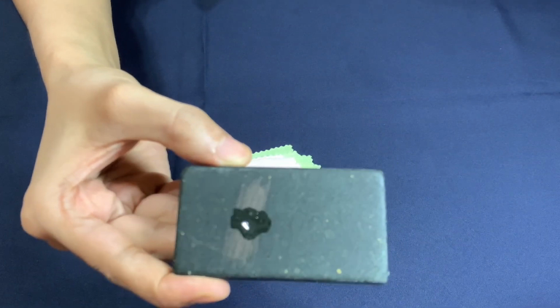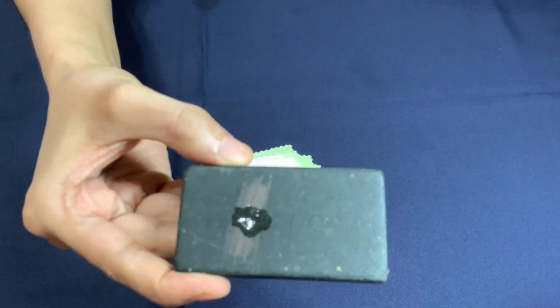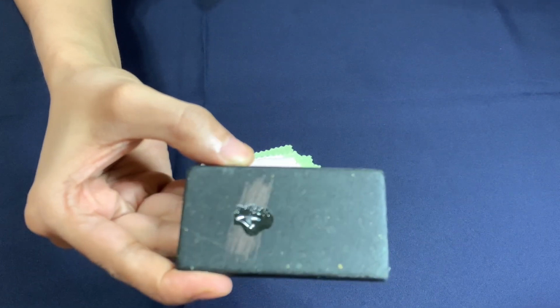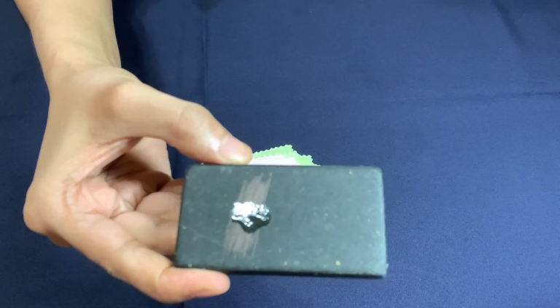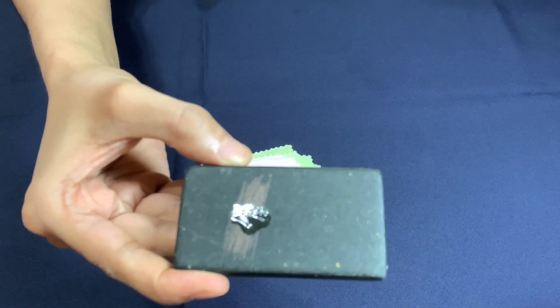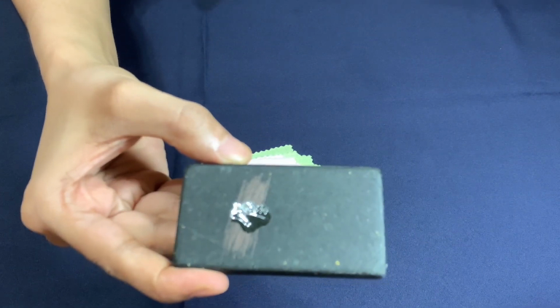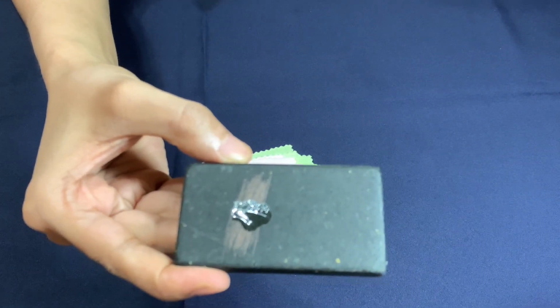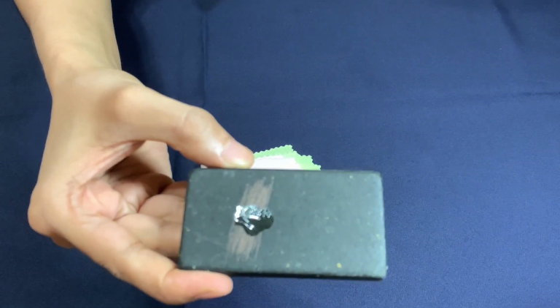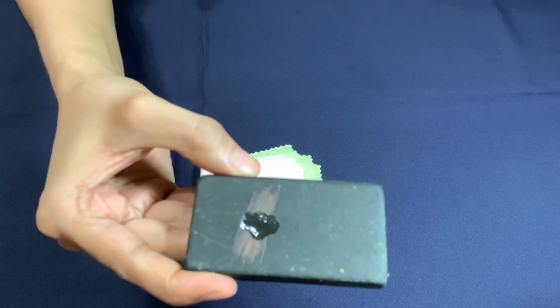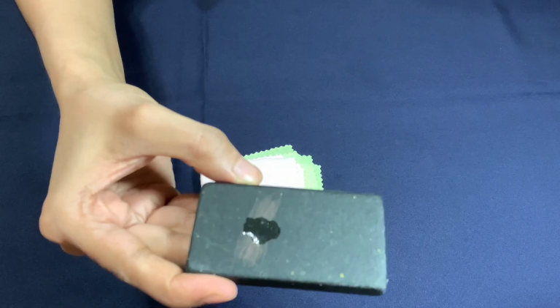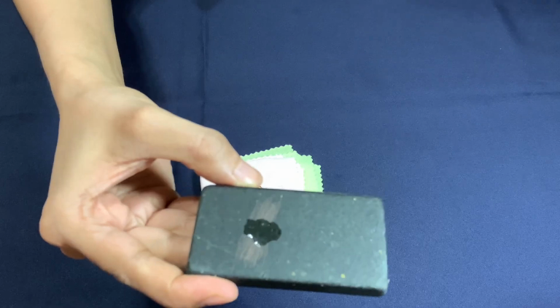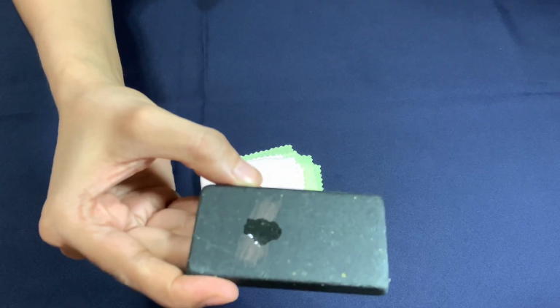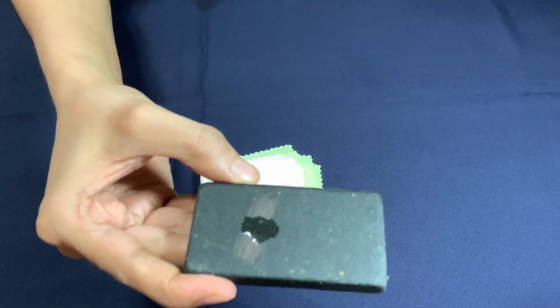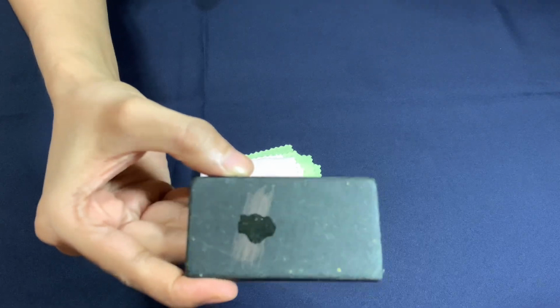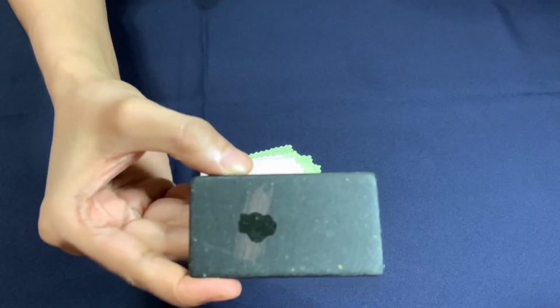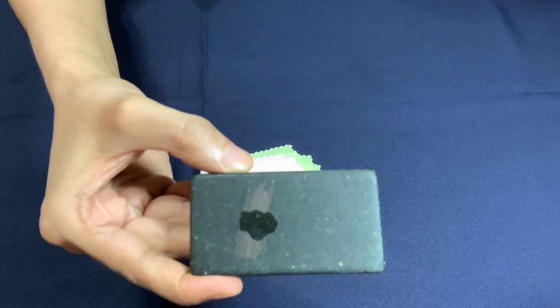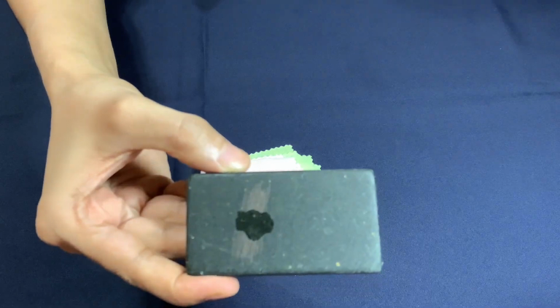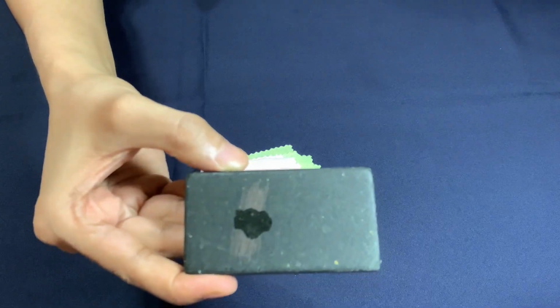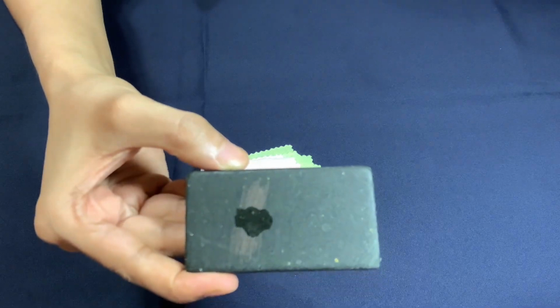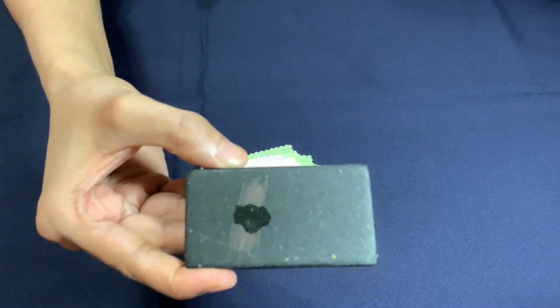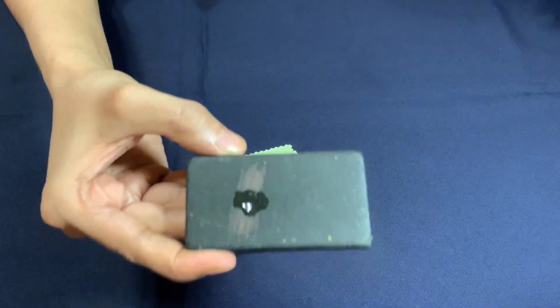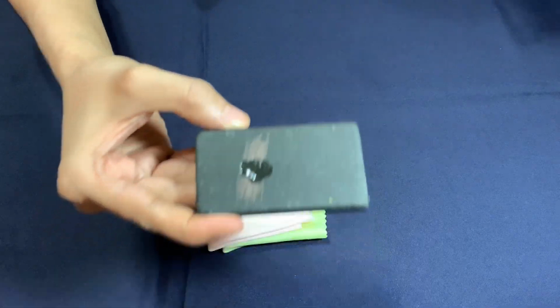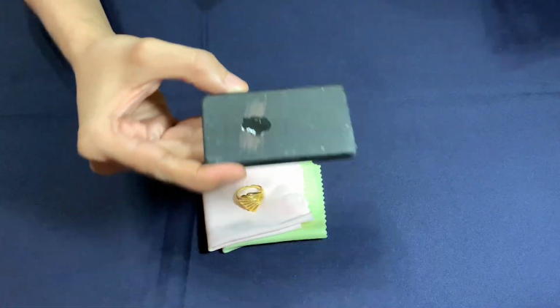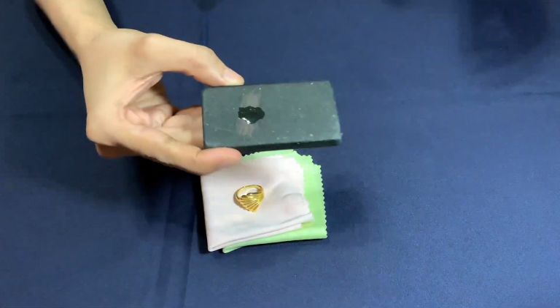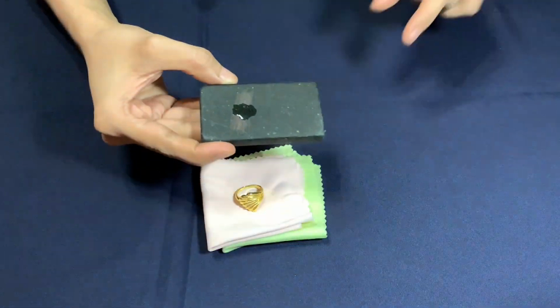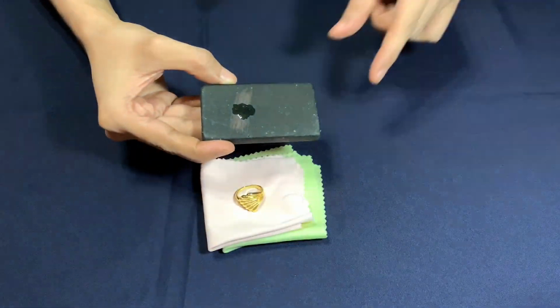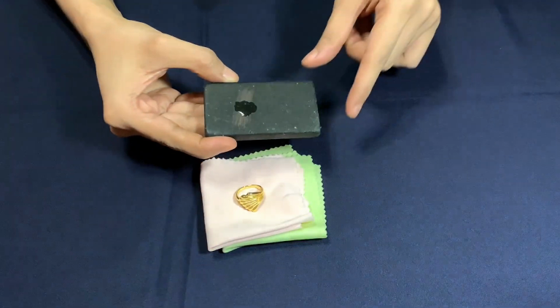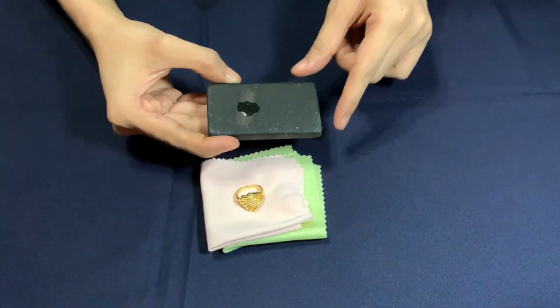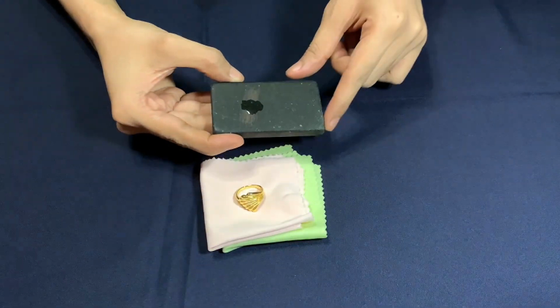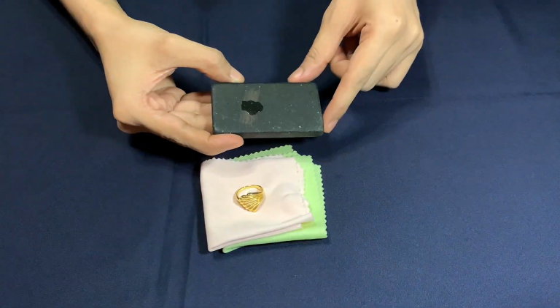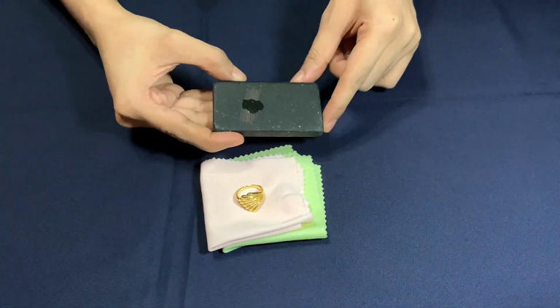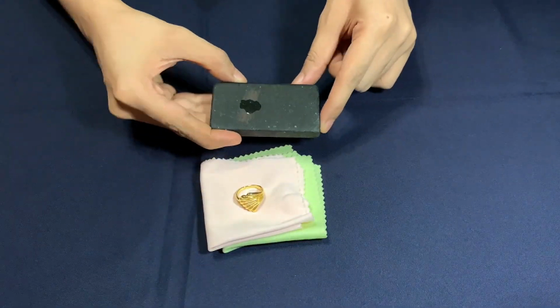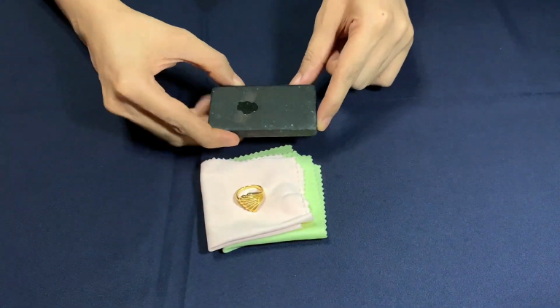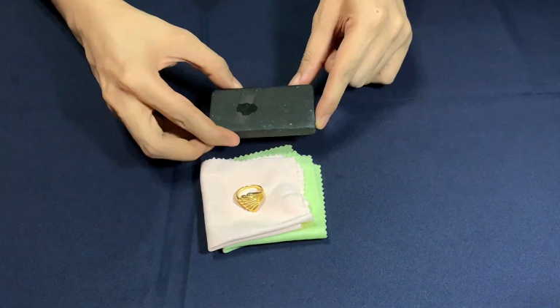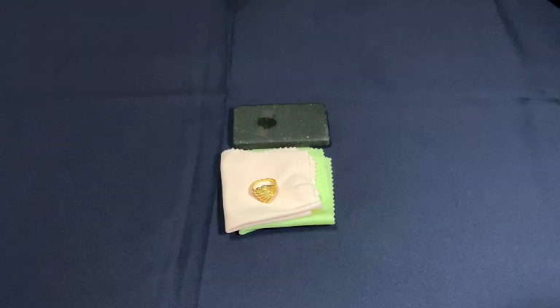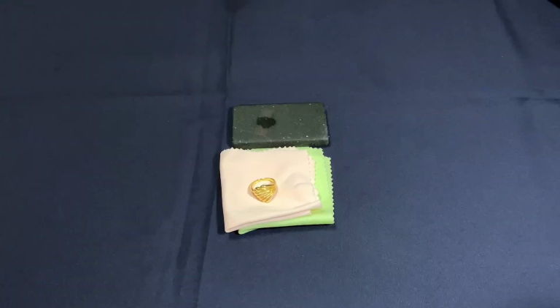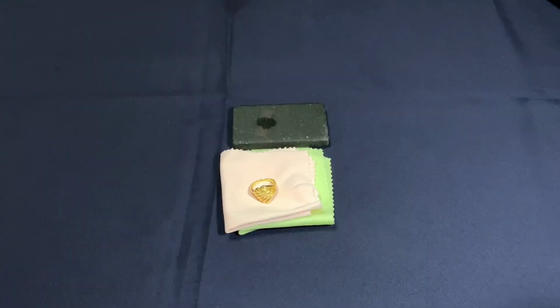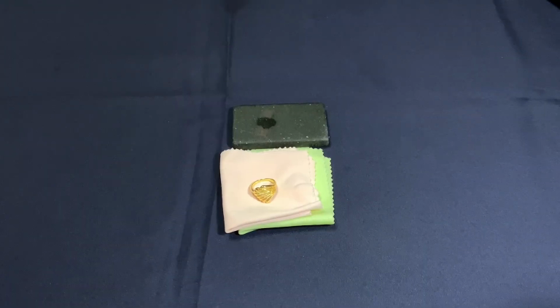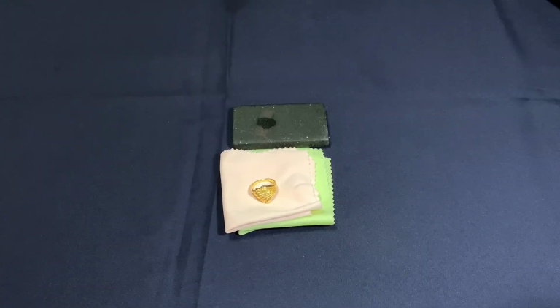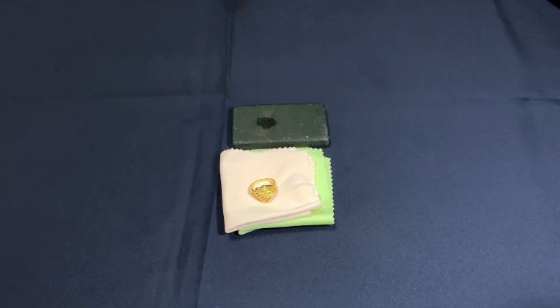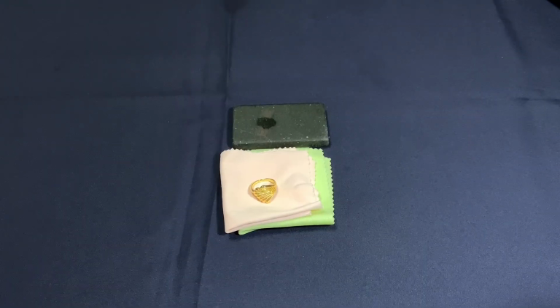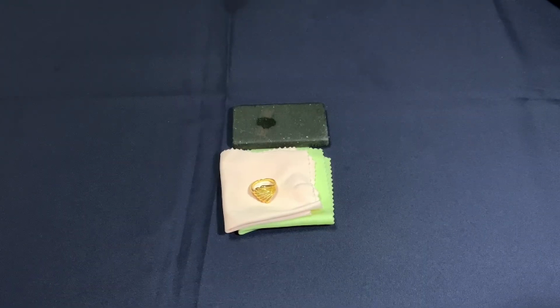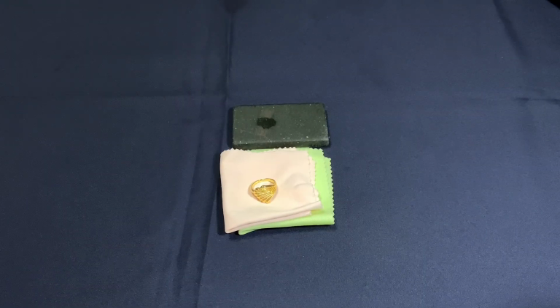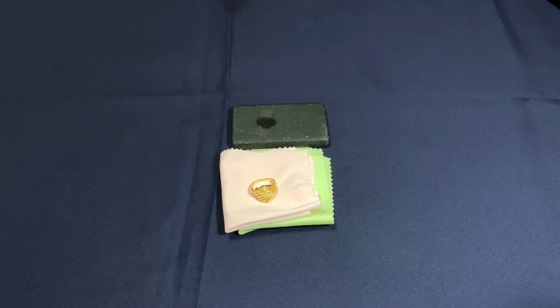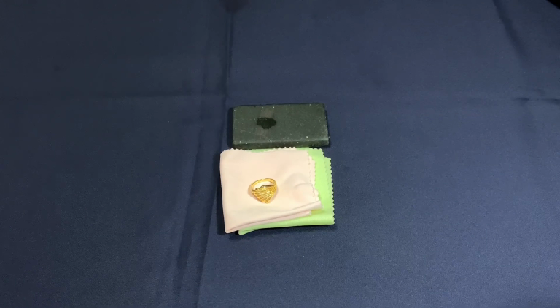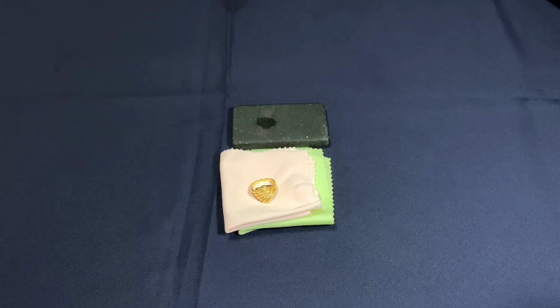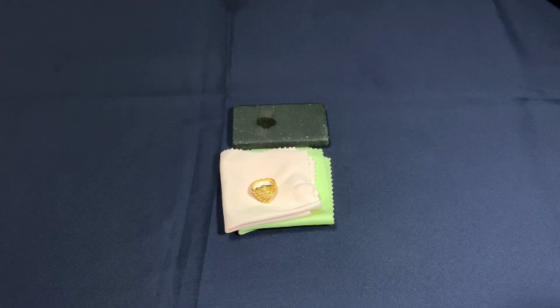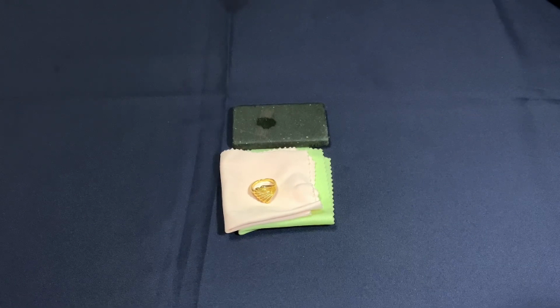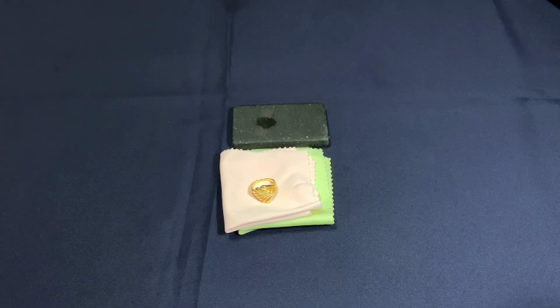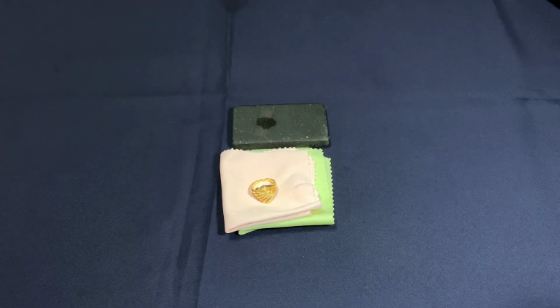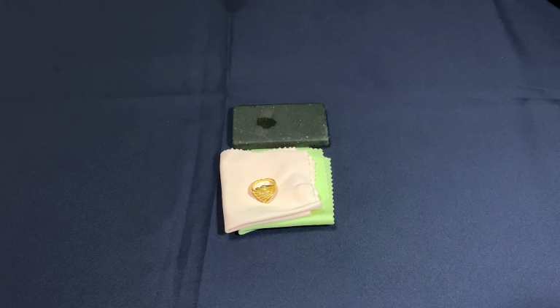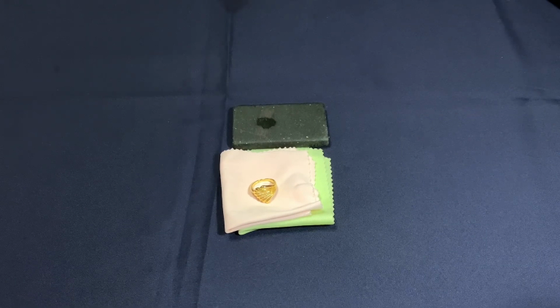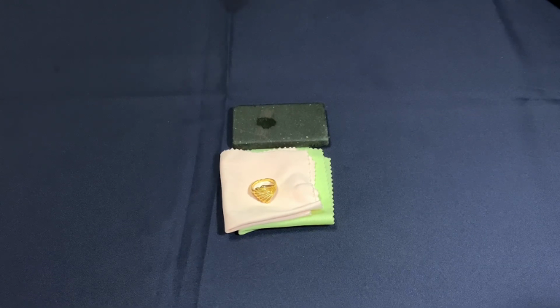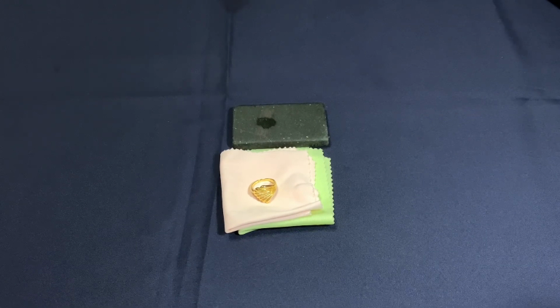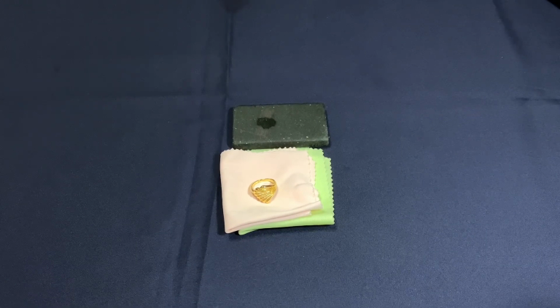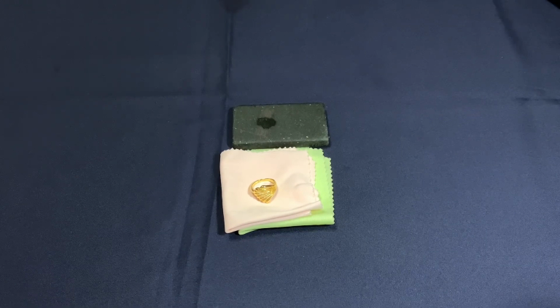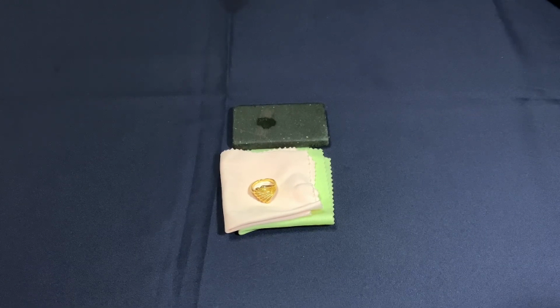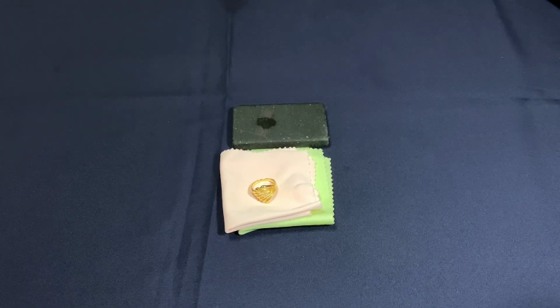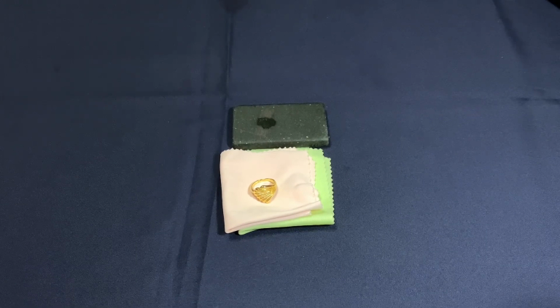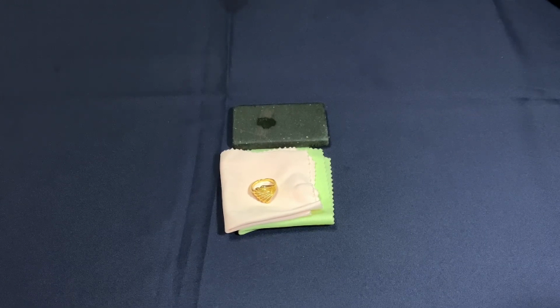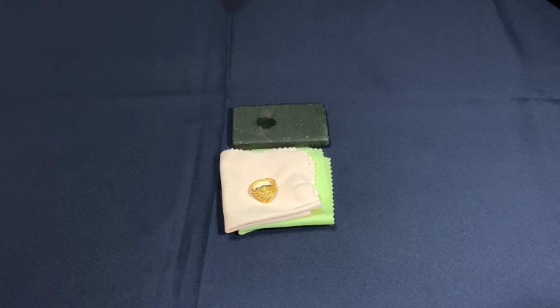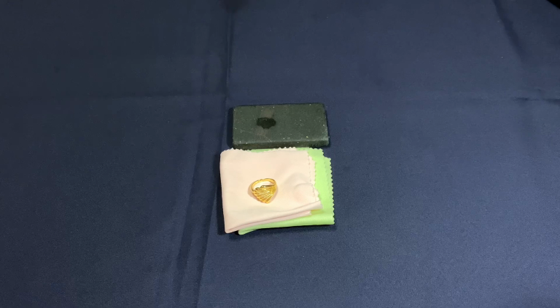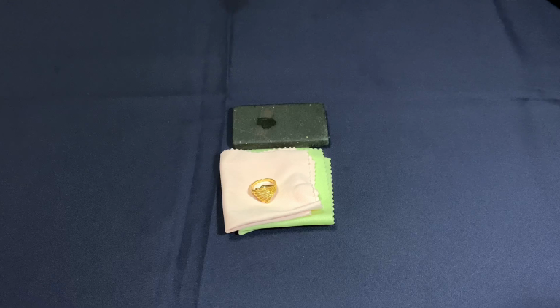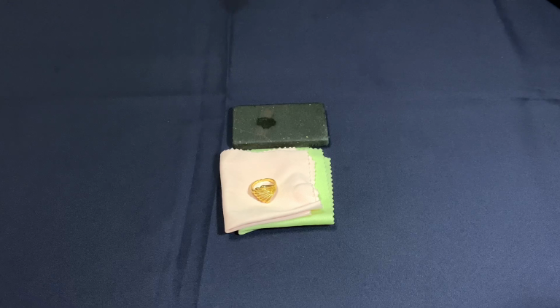However, if the mark doesn't change color, the gold is likely authentic and at least 14 karat purity.